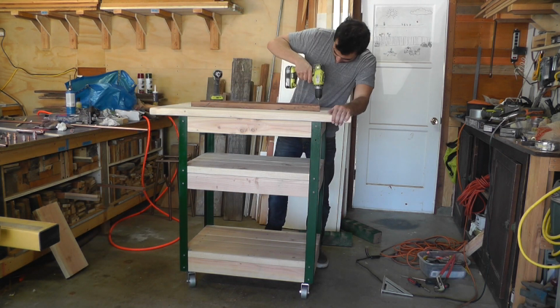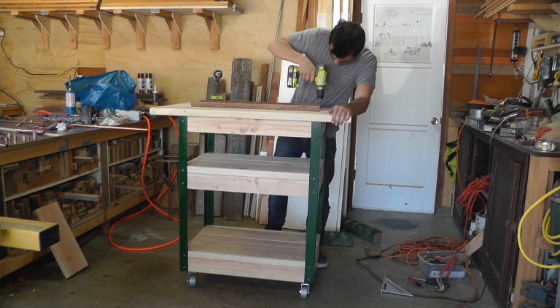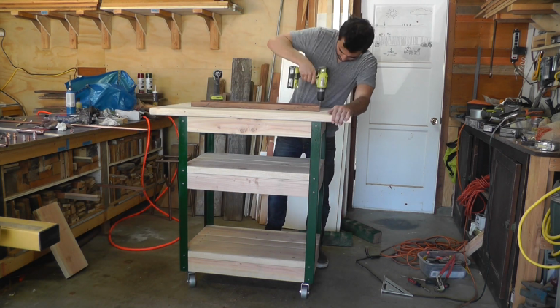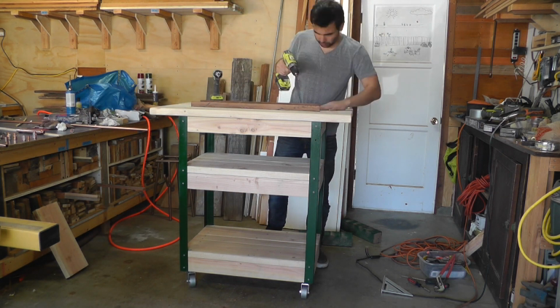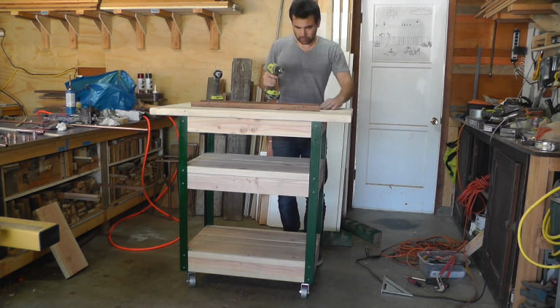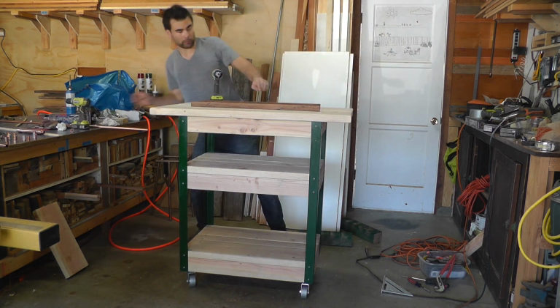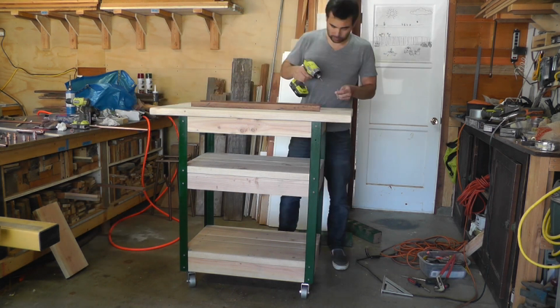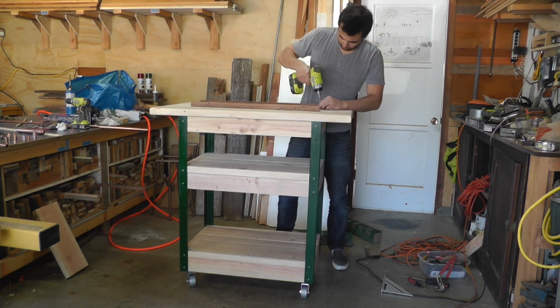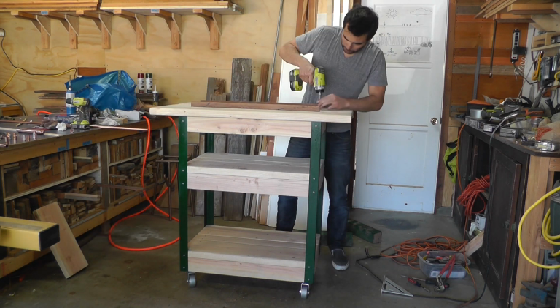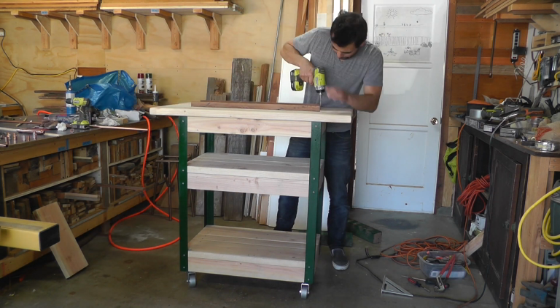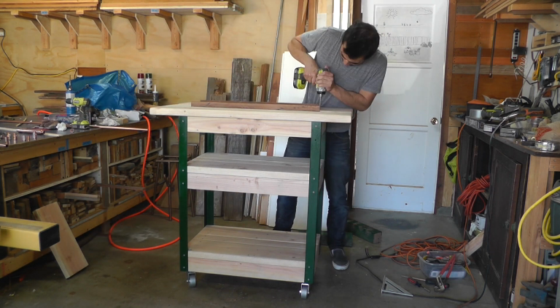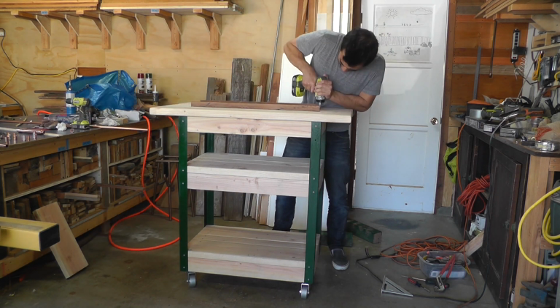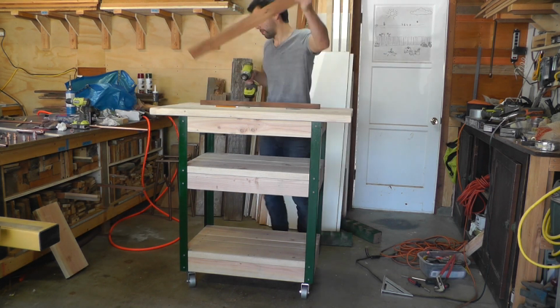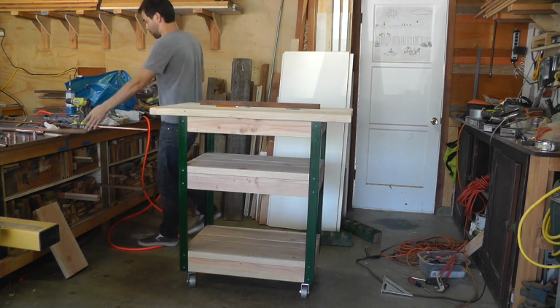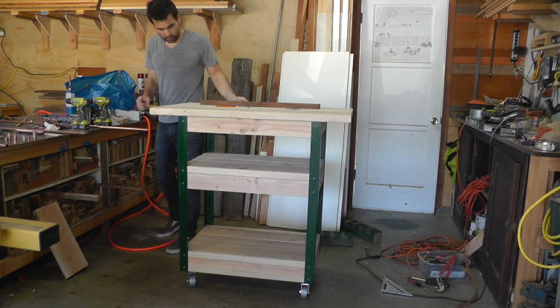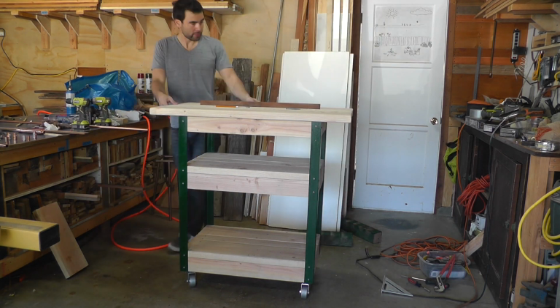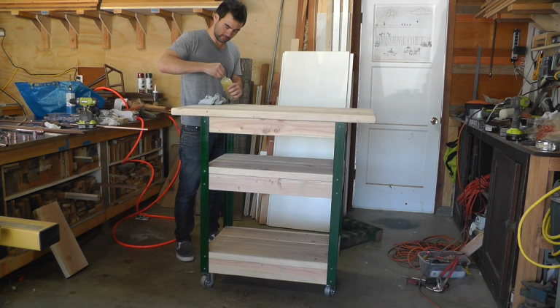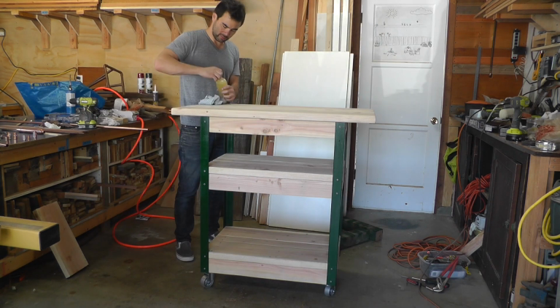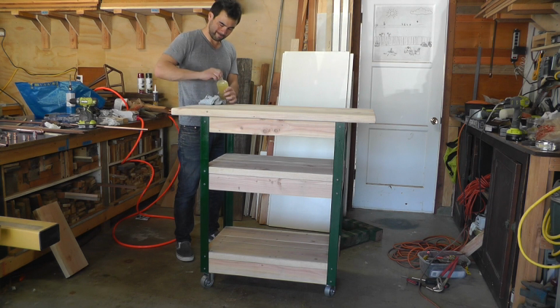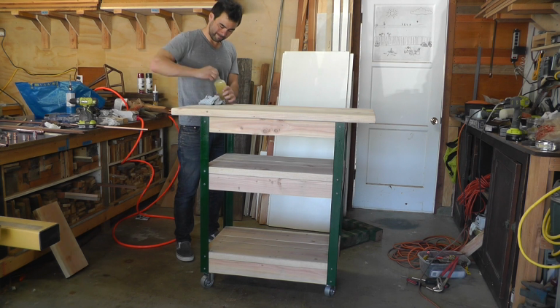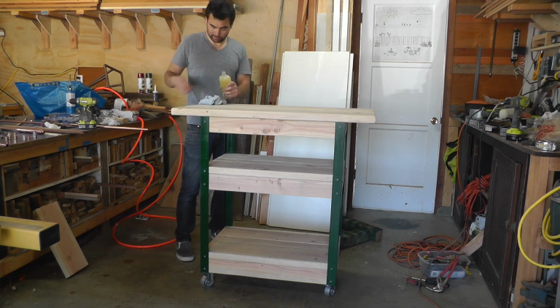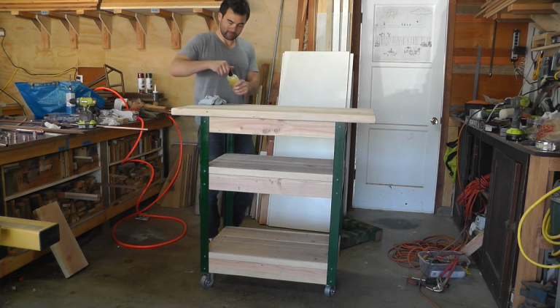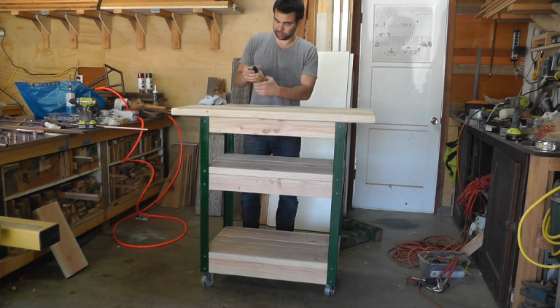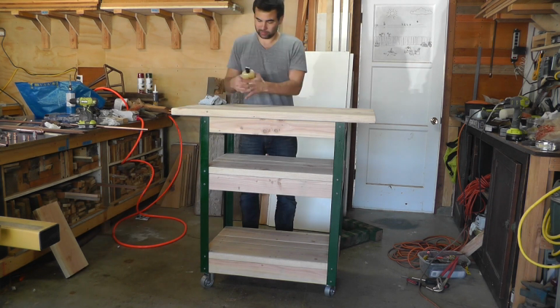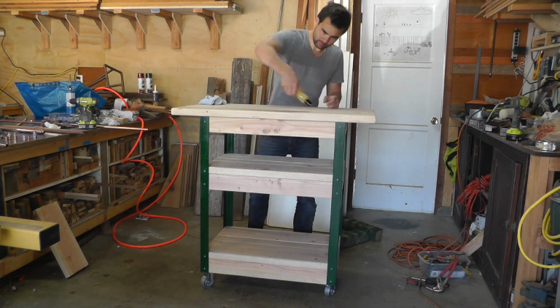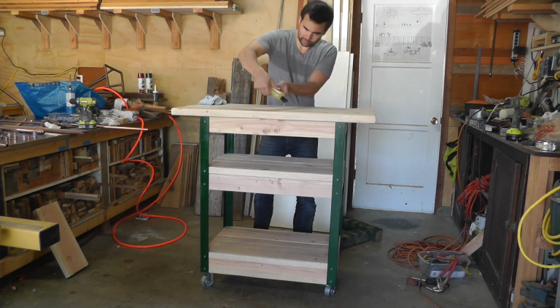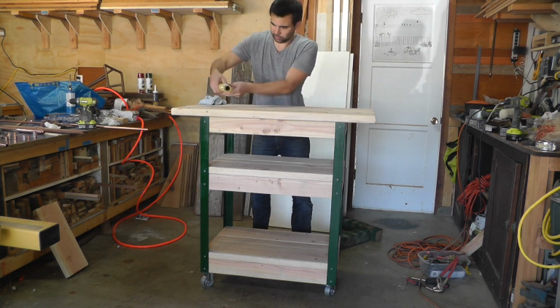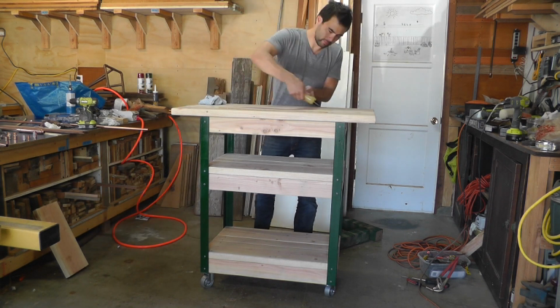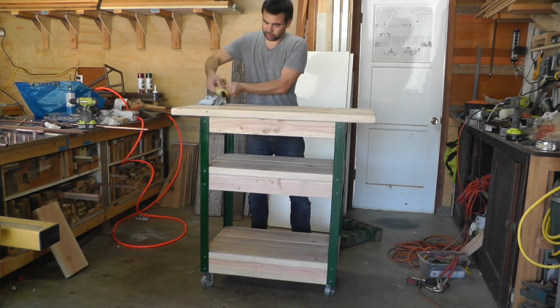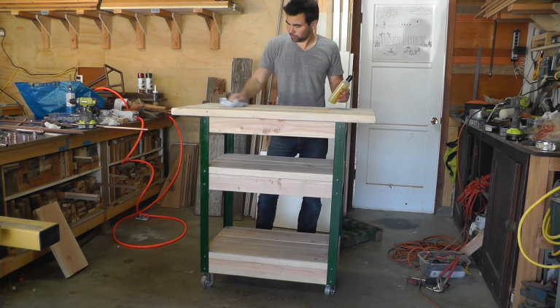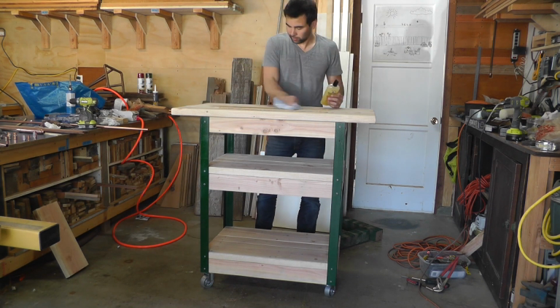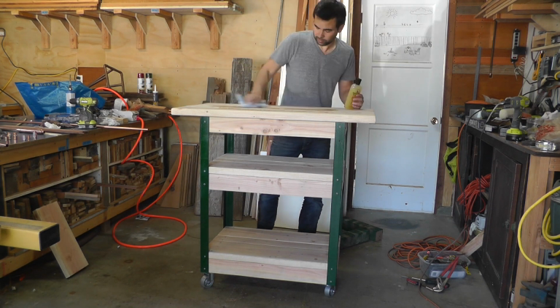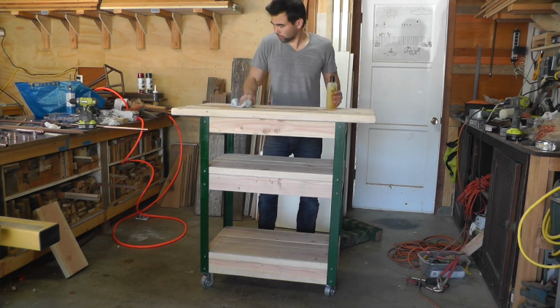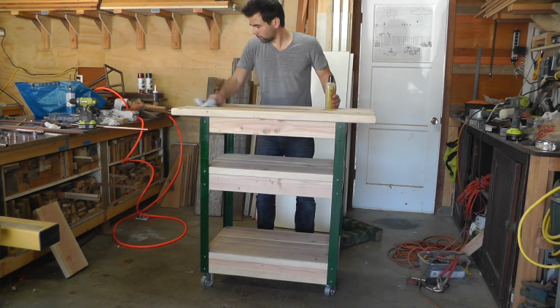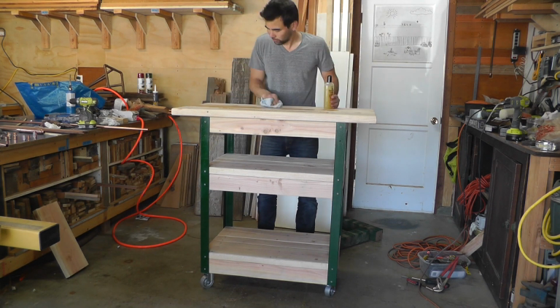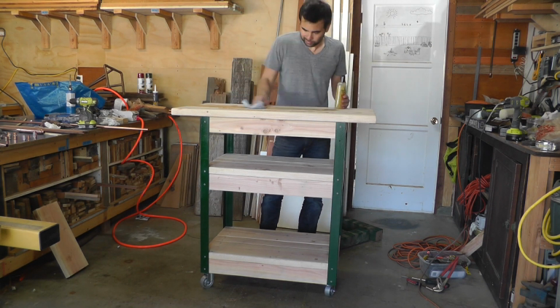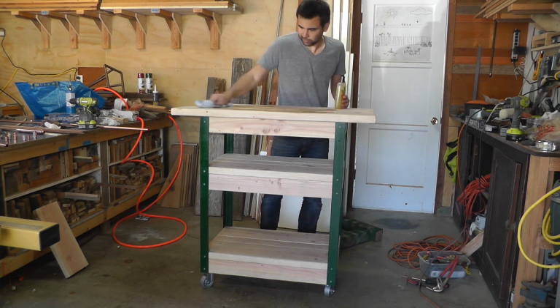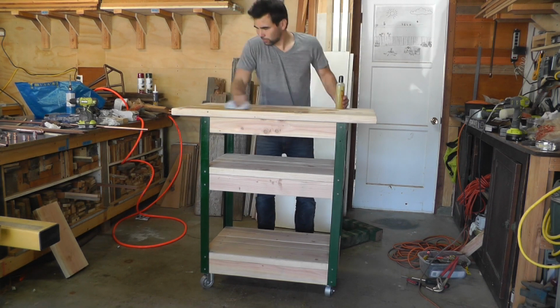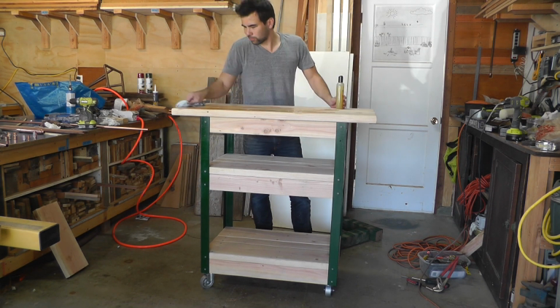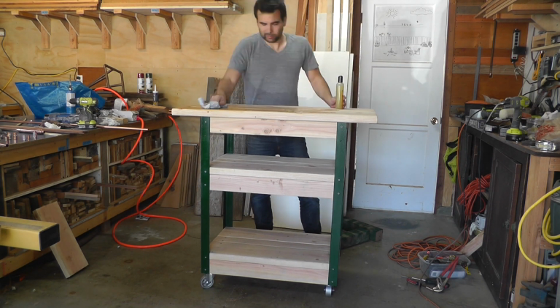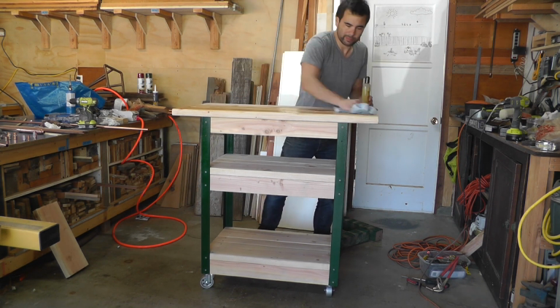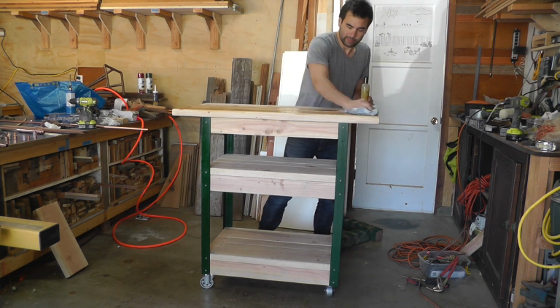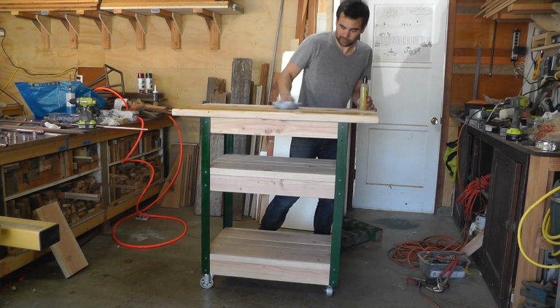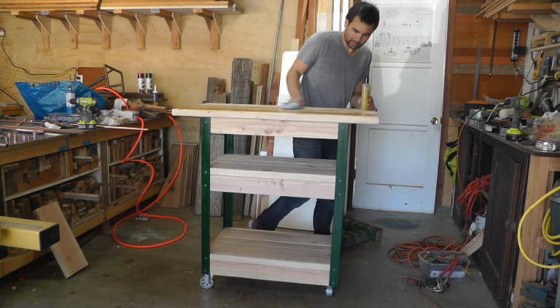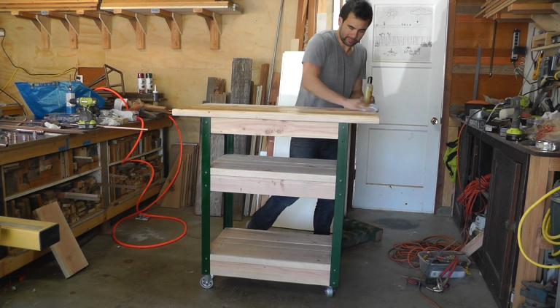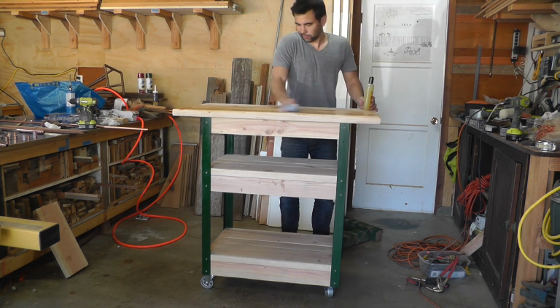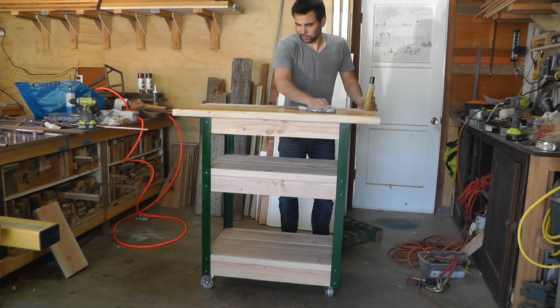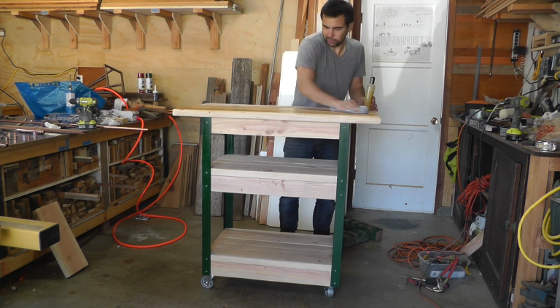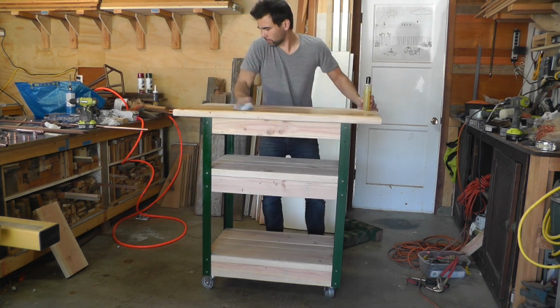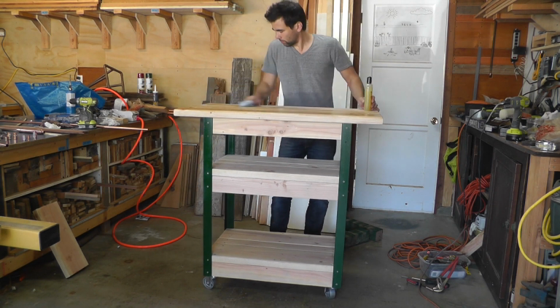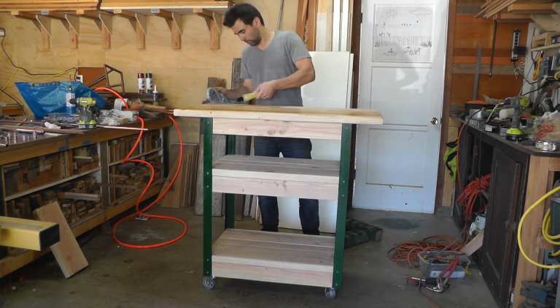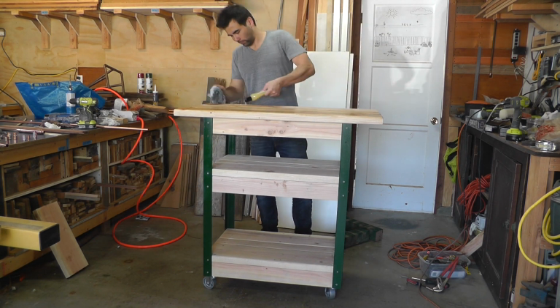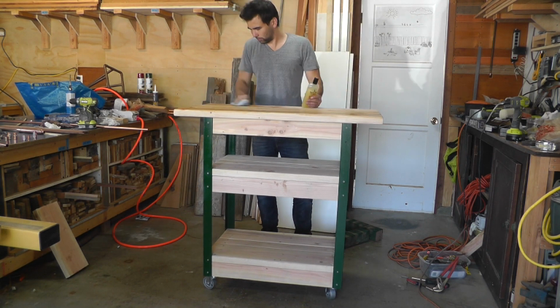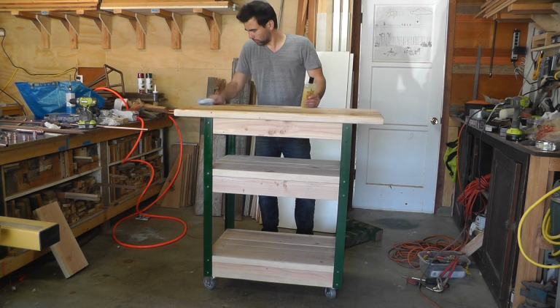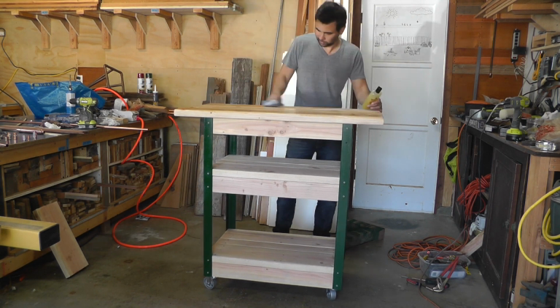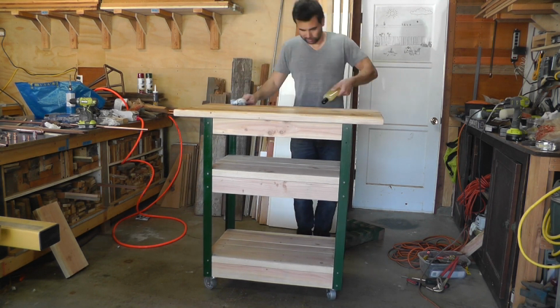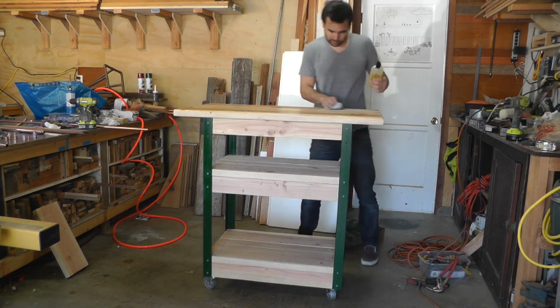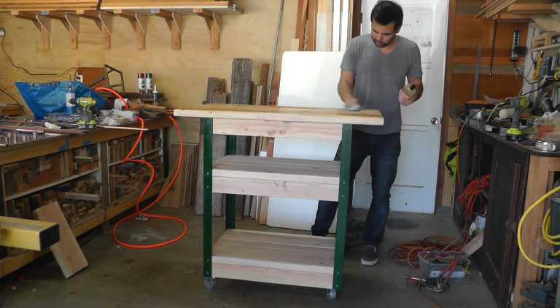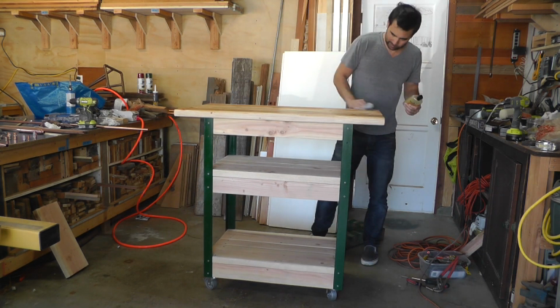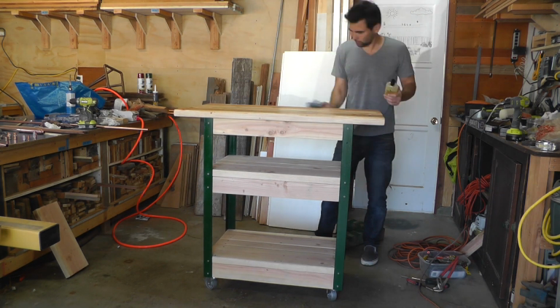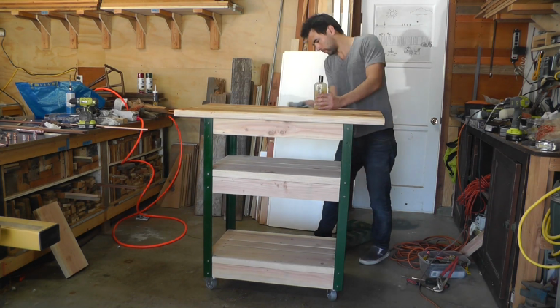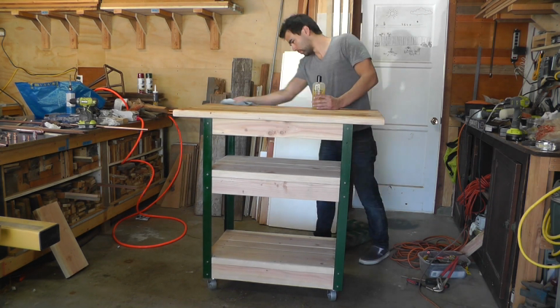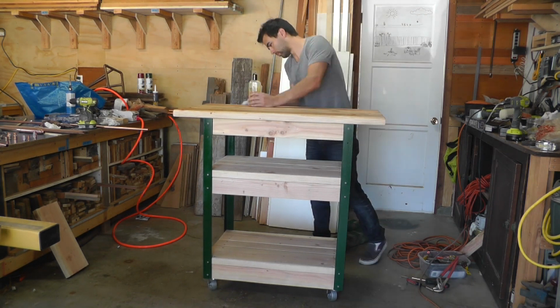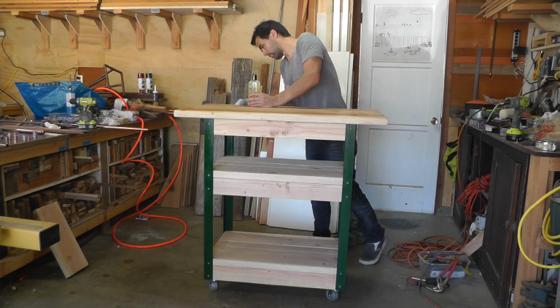Since this cart is going to be used for food preparation, I wanted to use a food safe finish, so I'm actually using a cutting board conditioner.